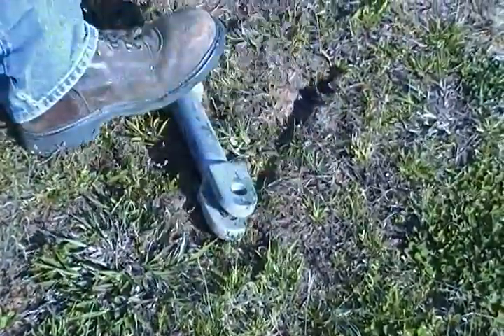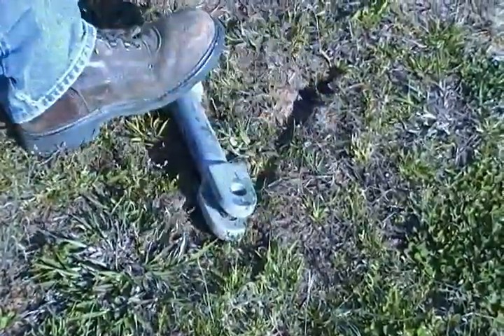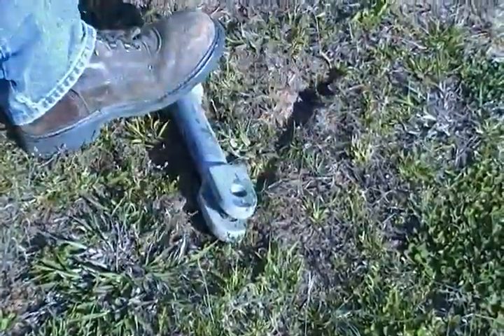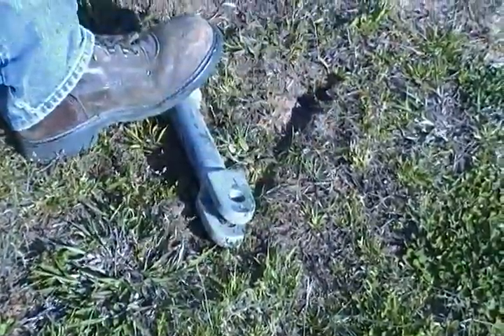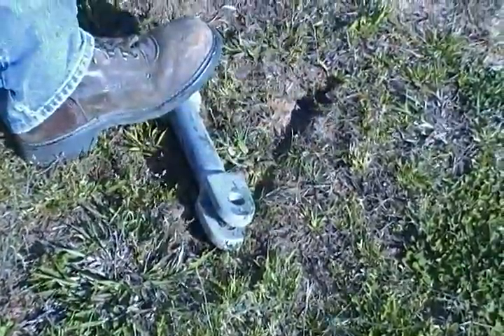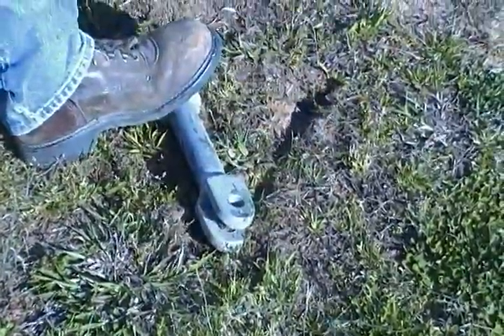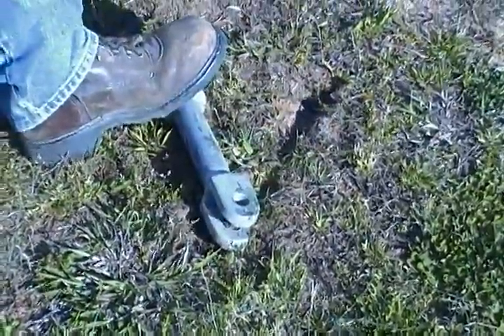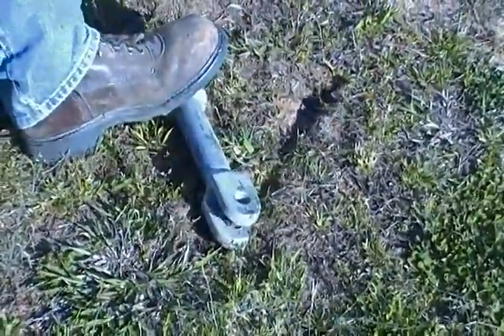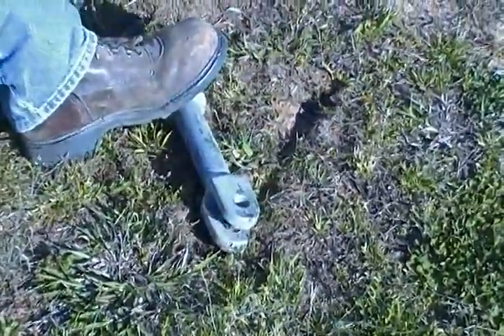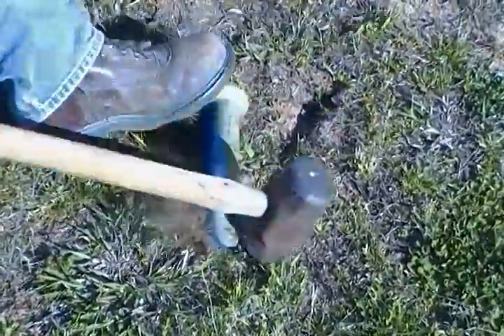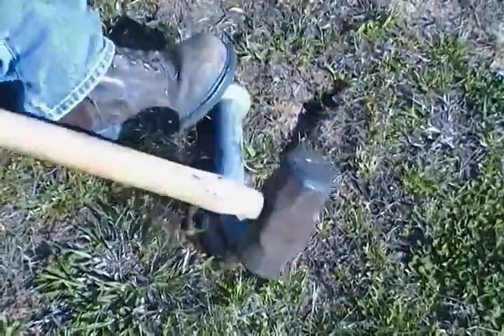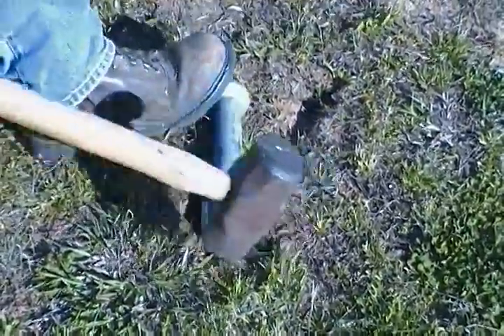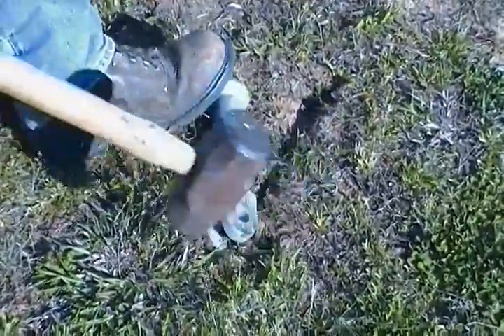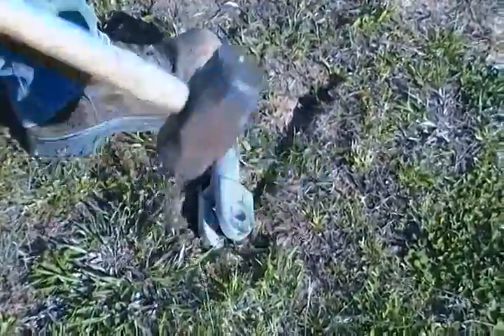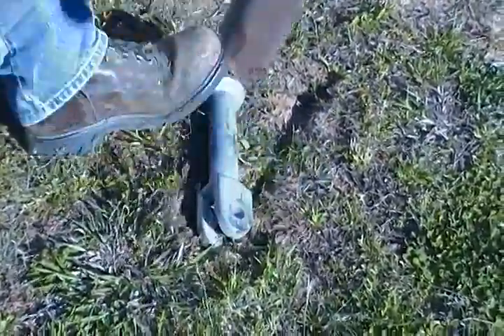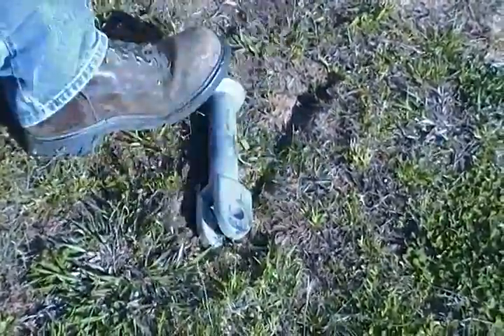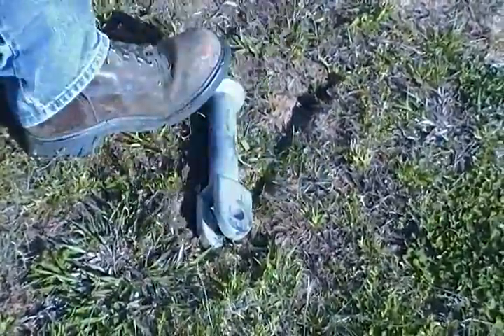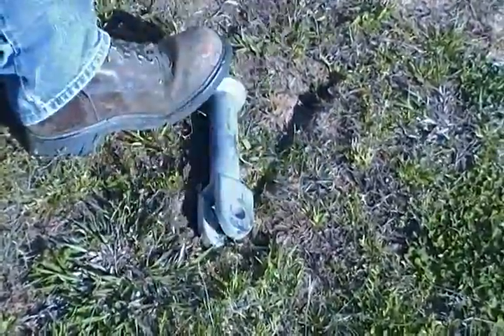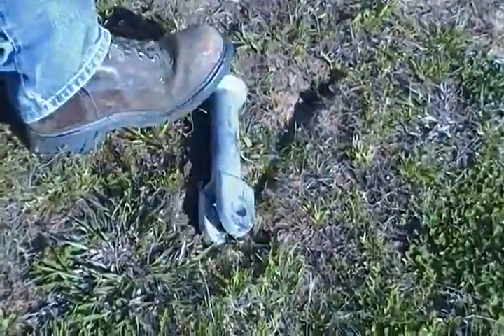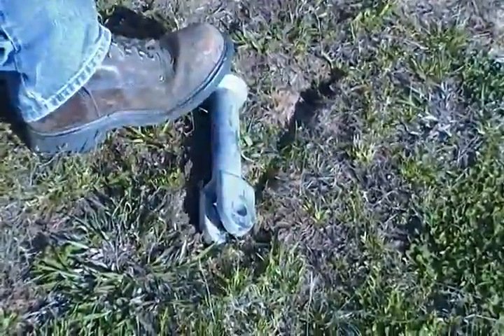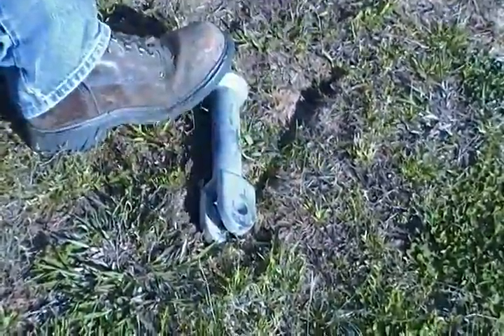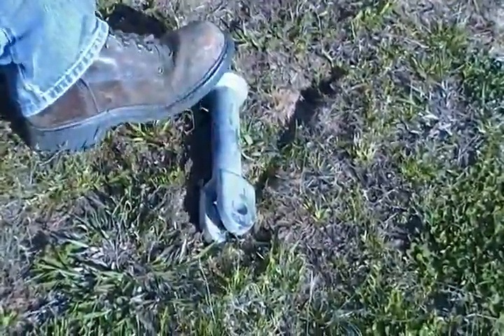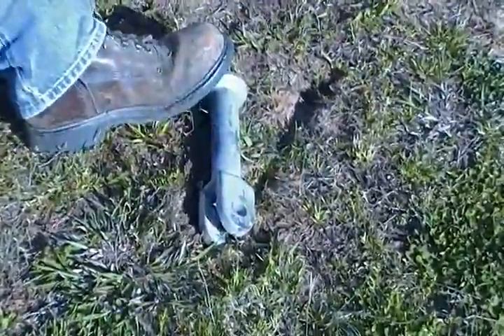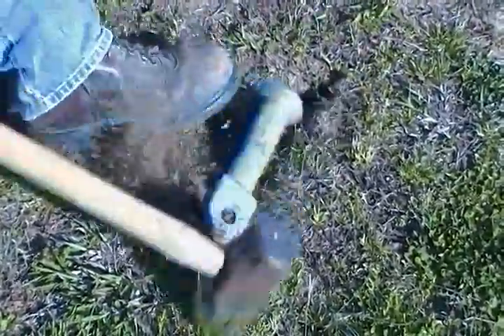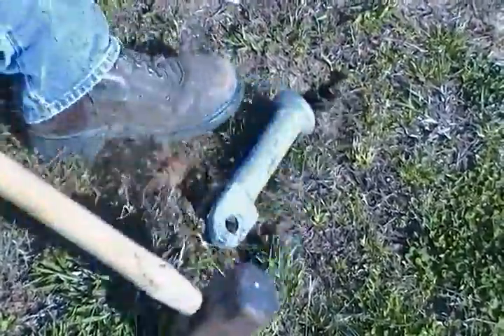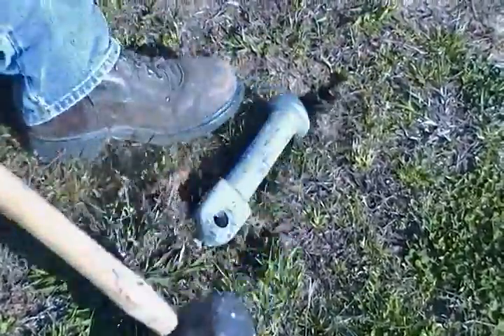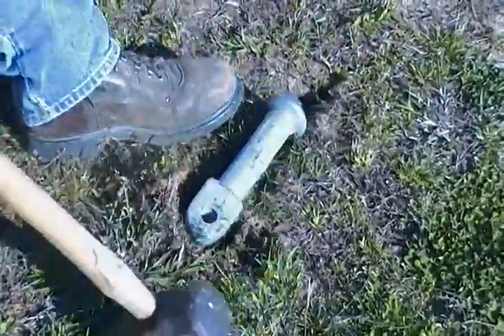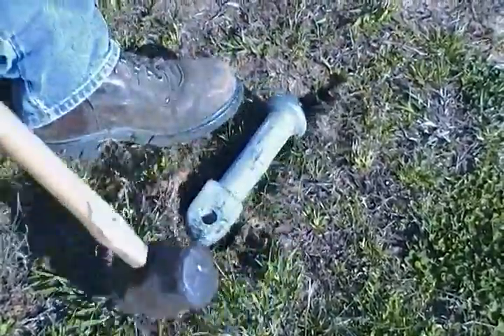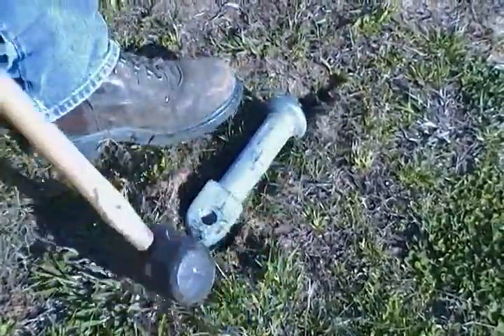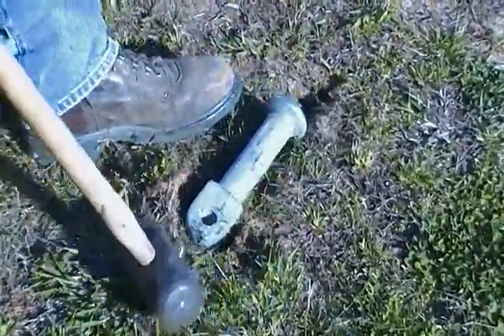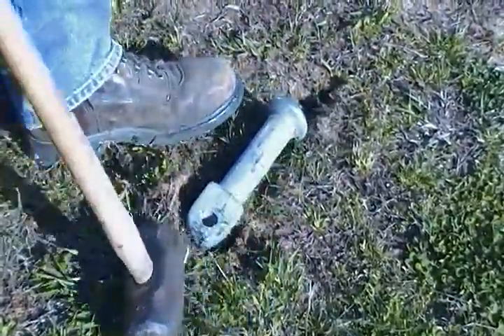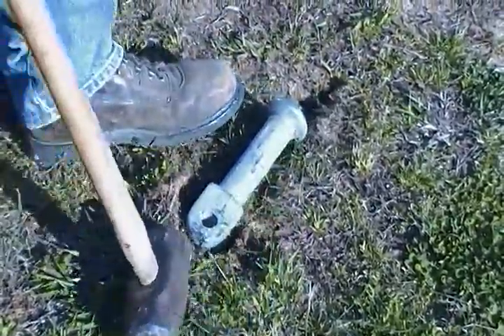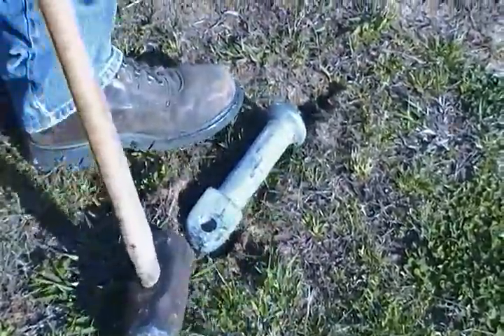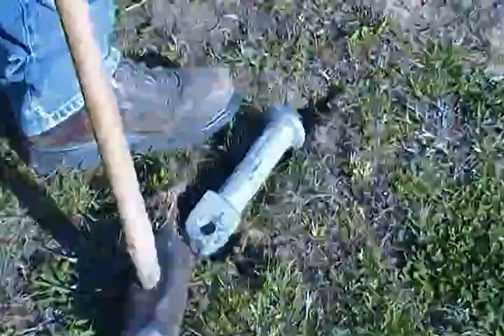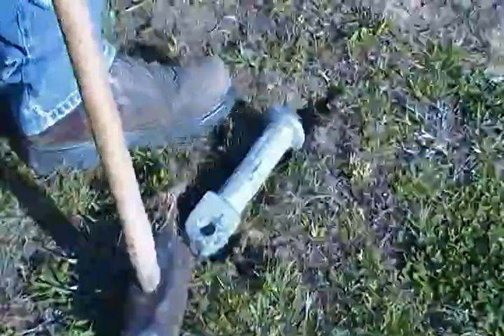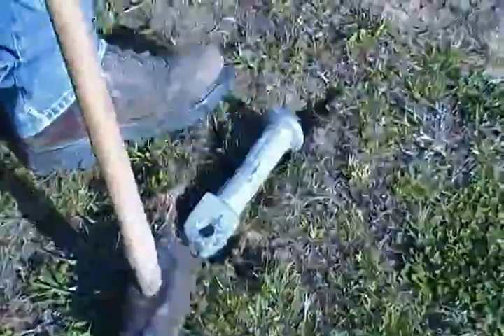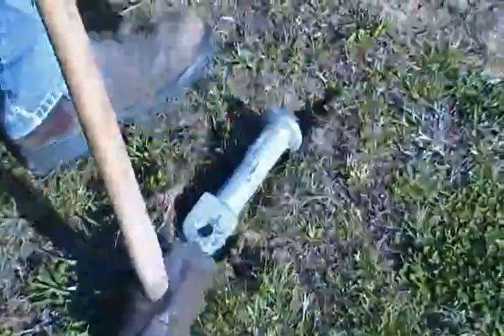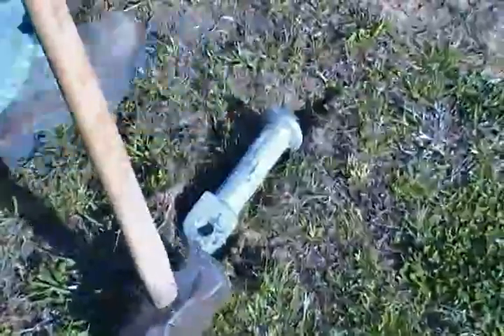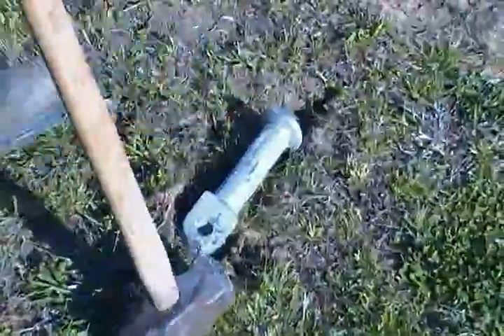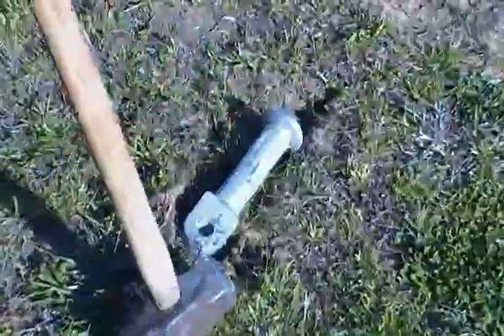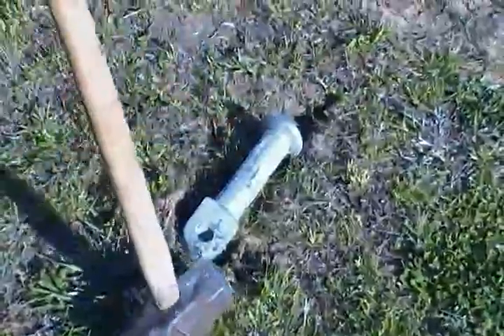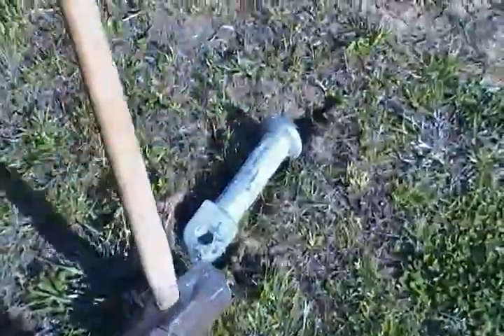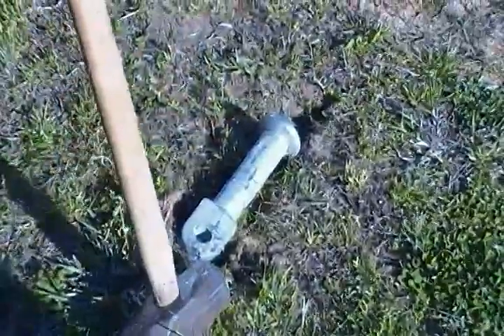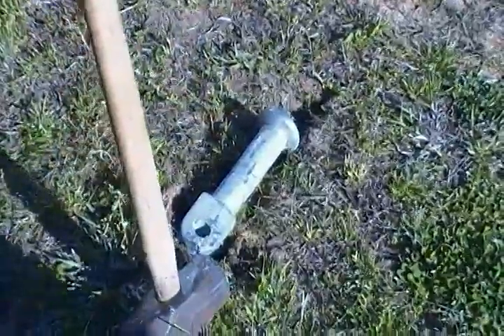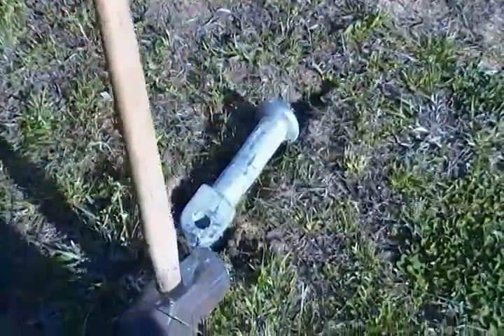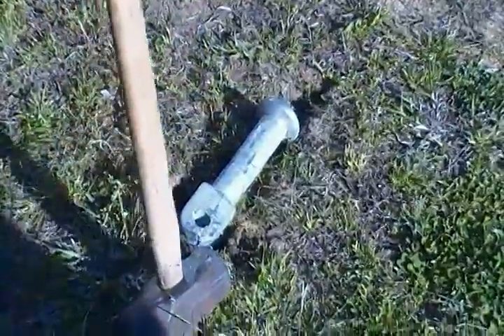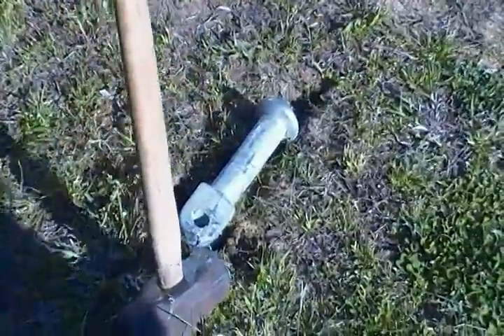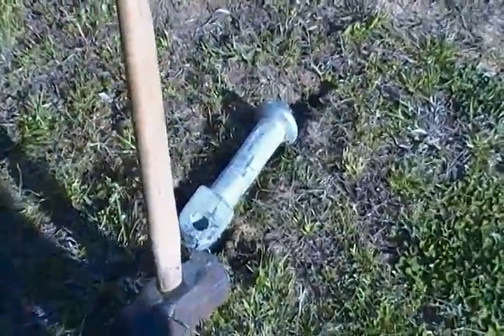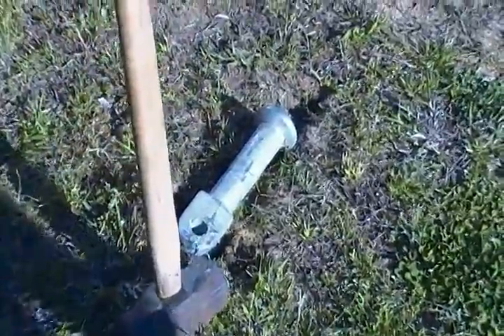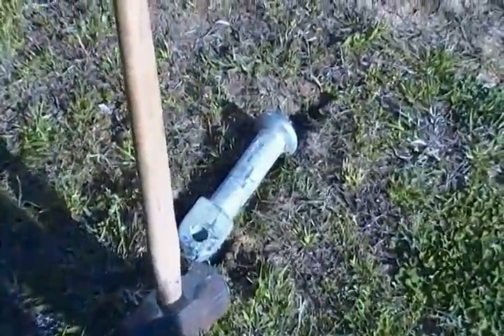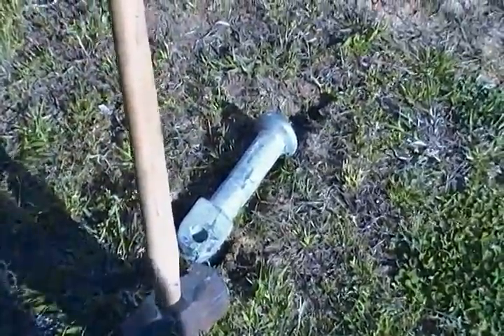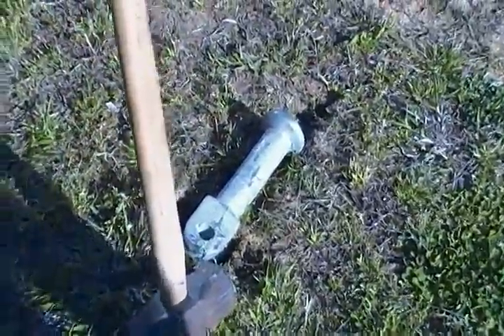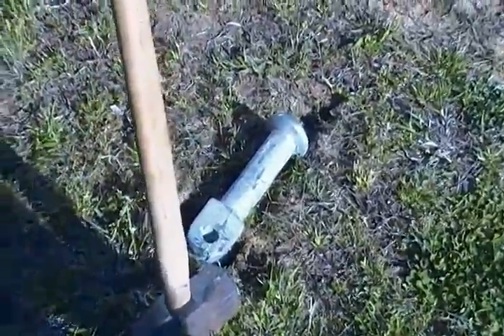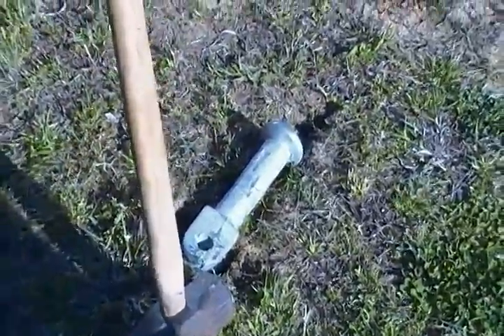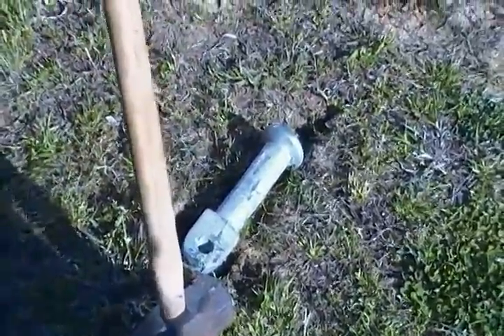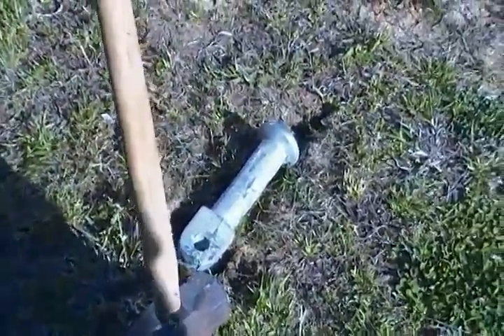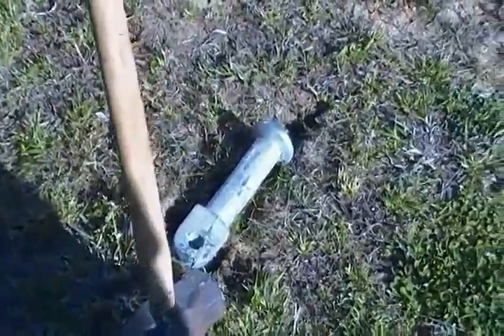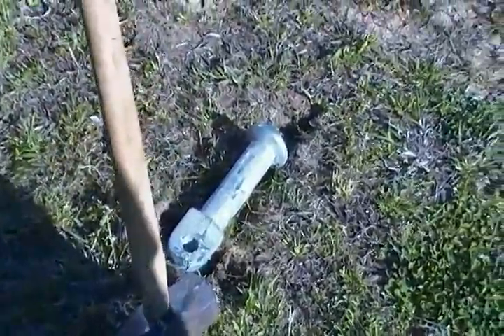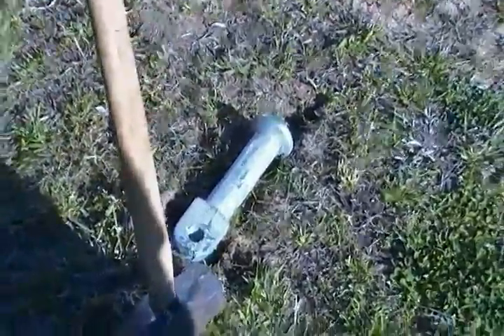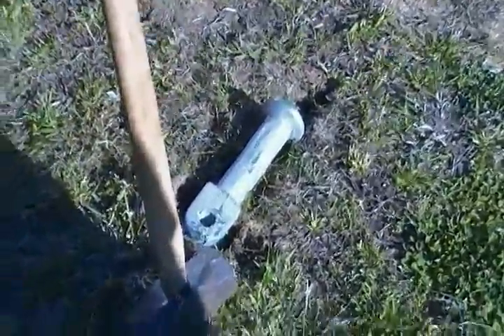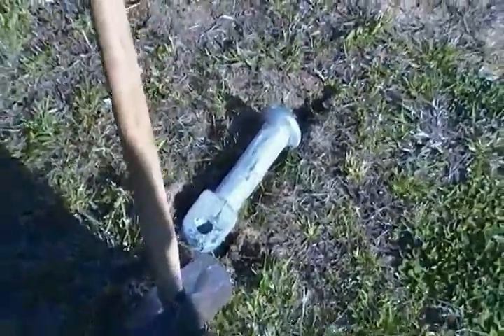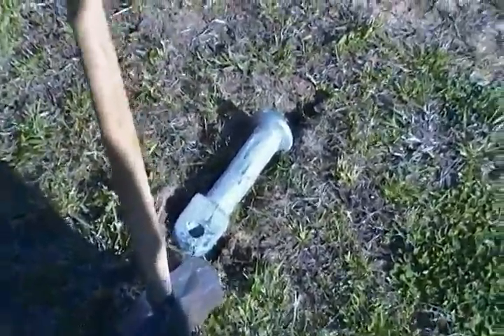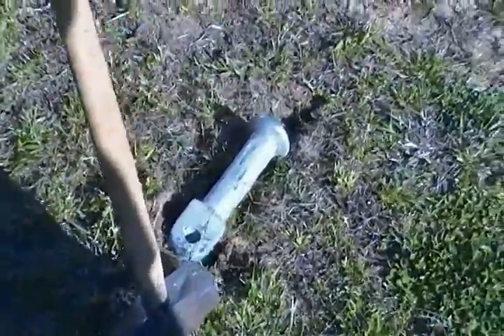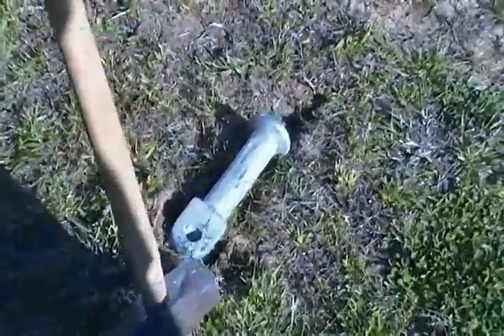As you can see, it did not break. It just dents. And this is the weakest spot right across here.